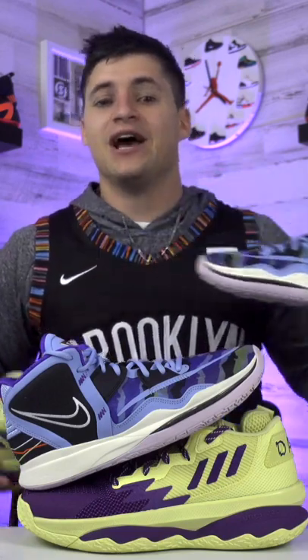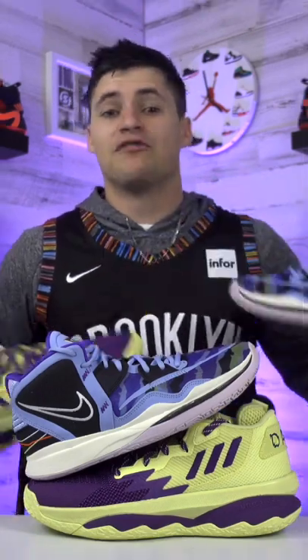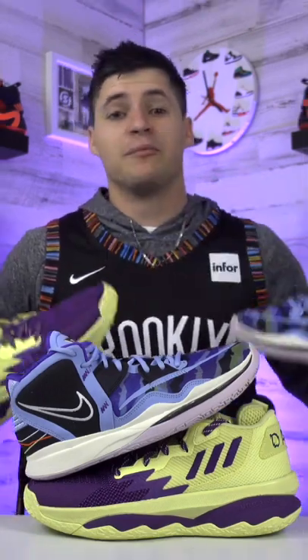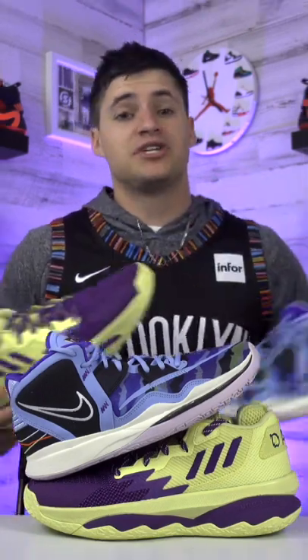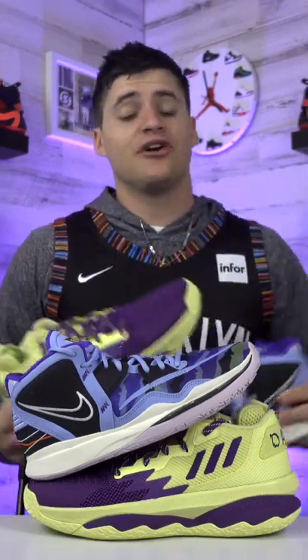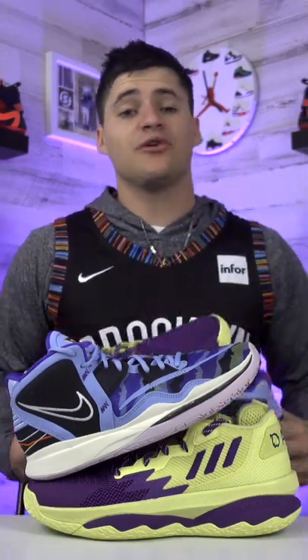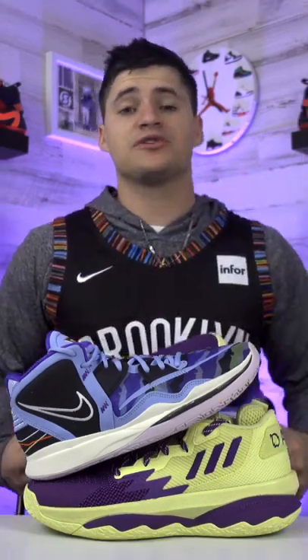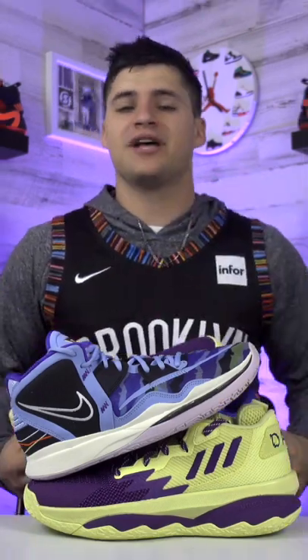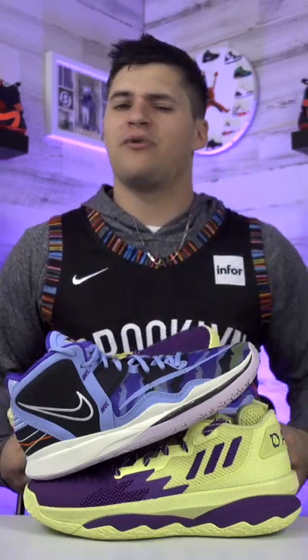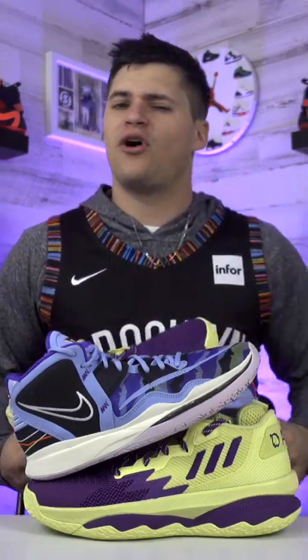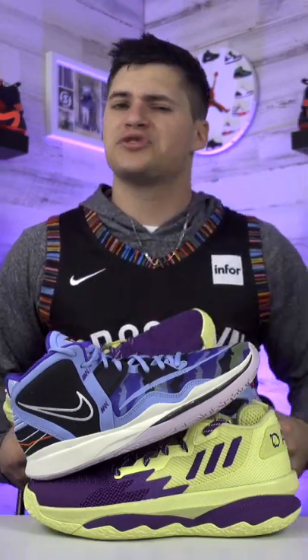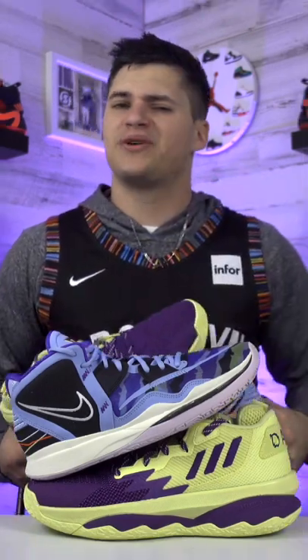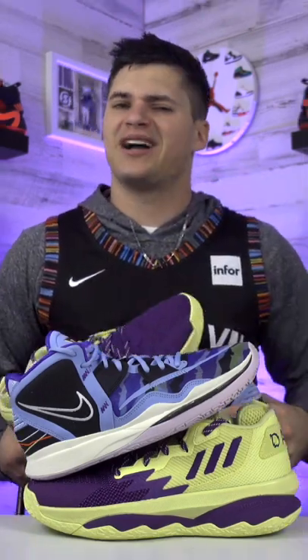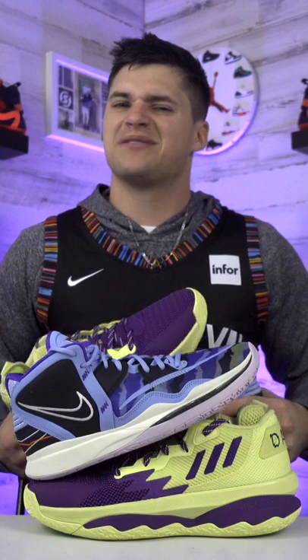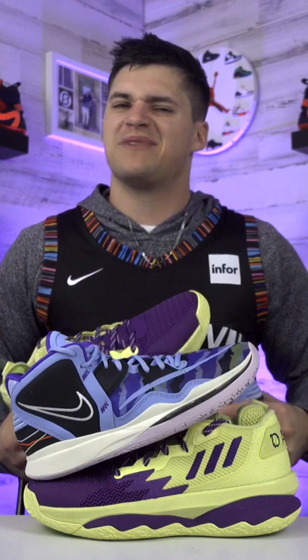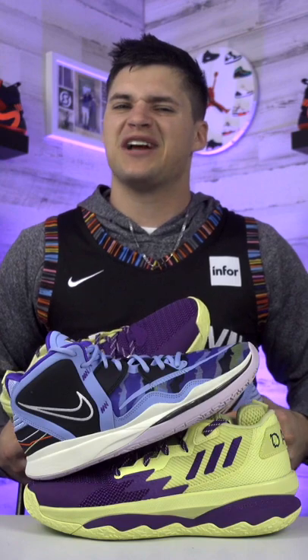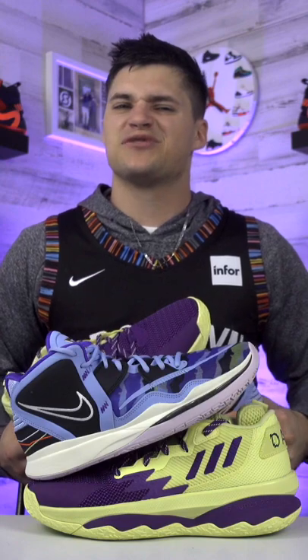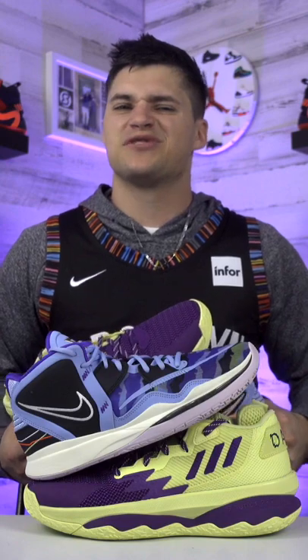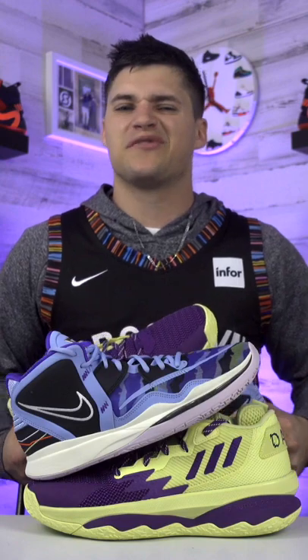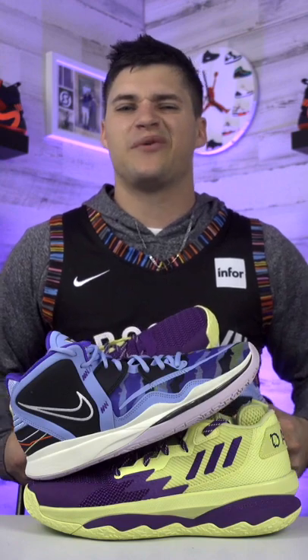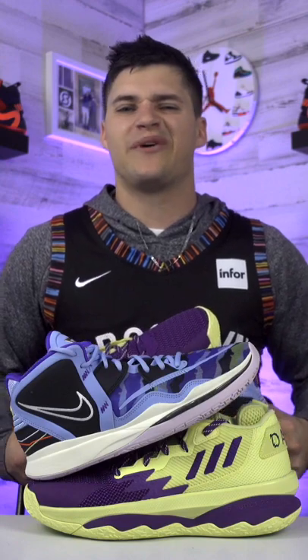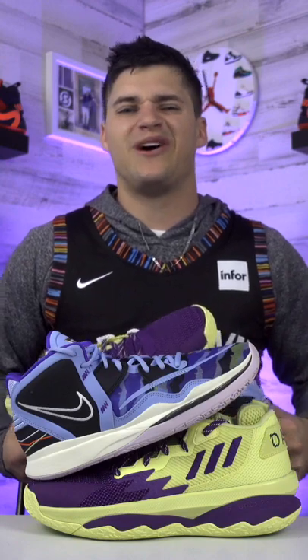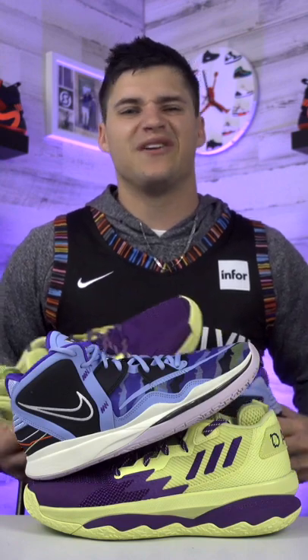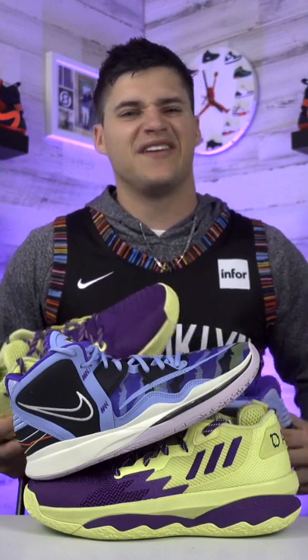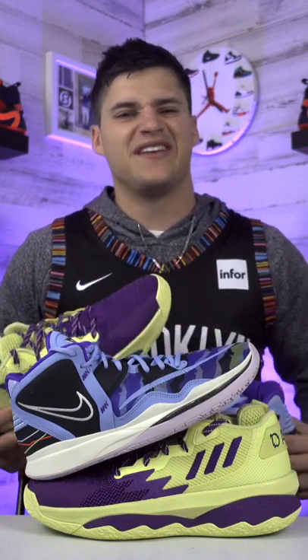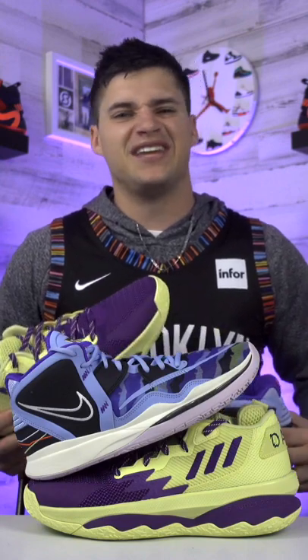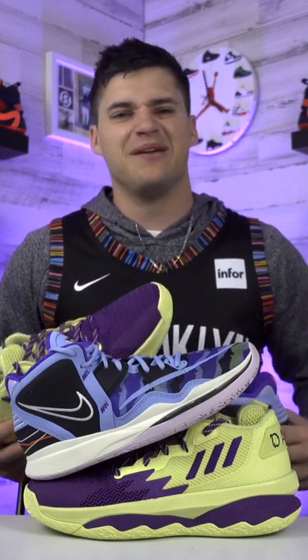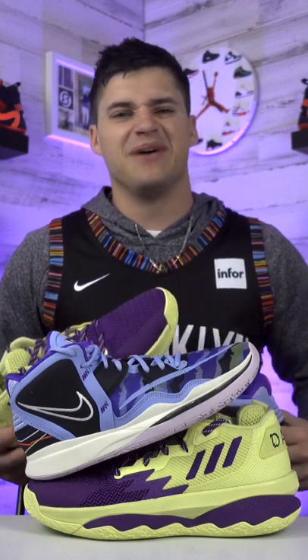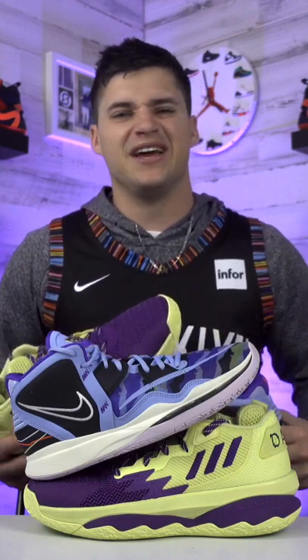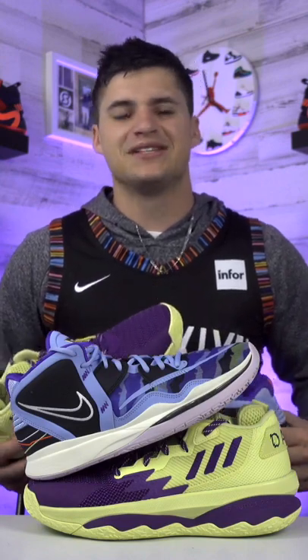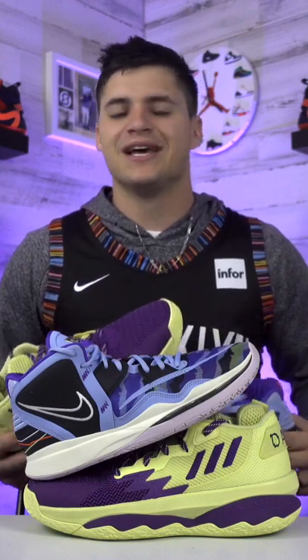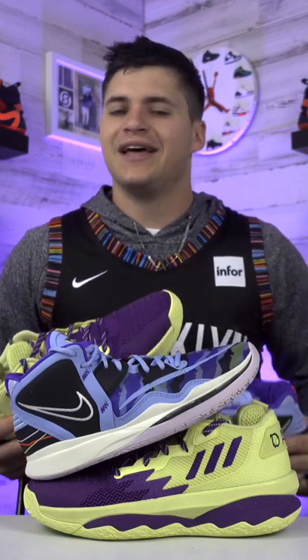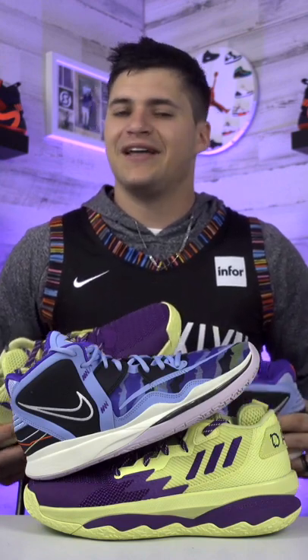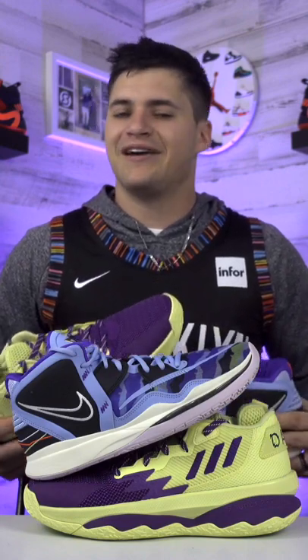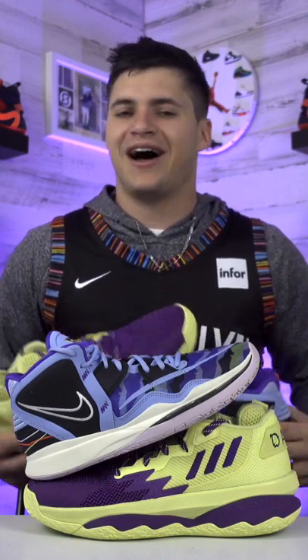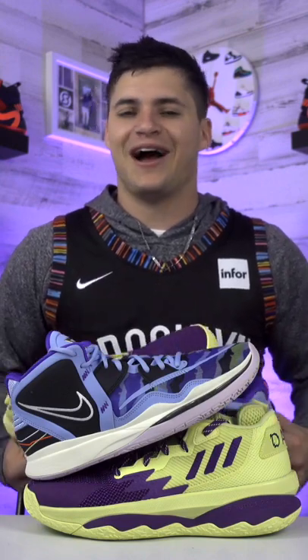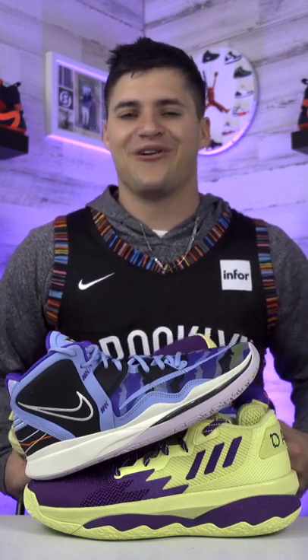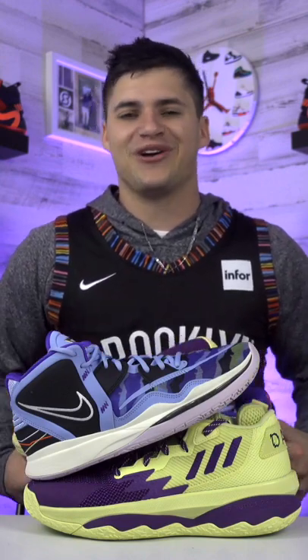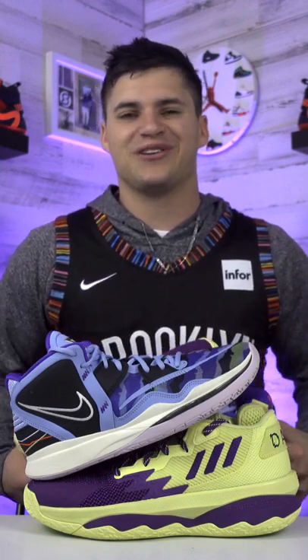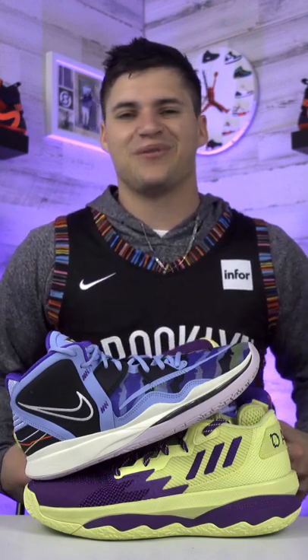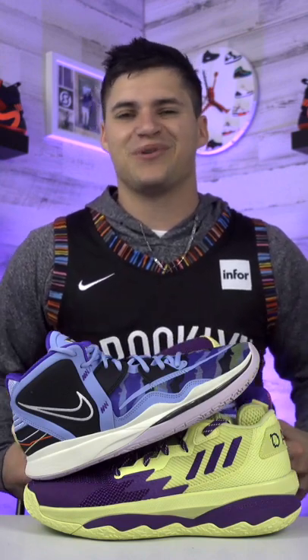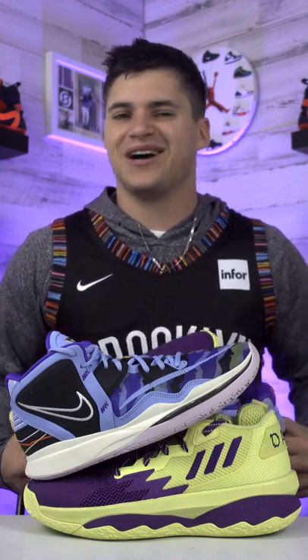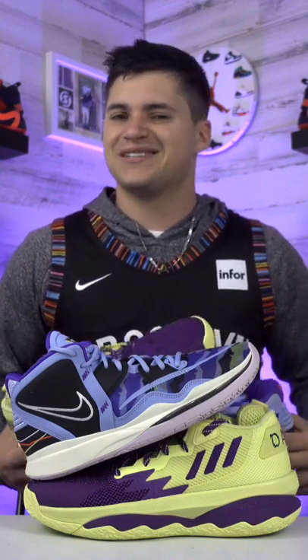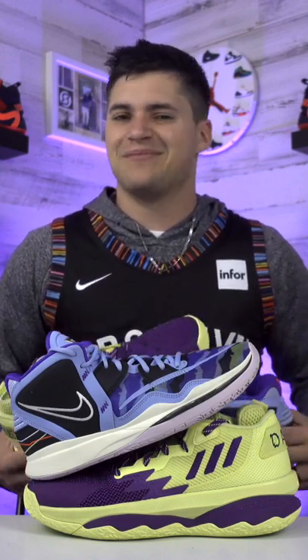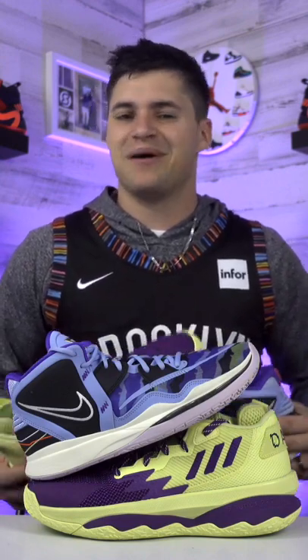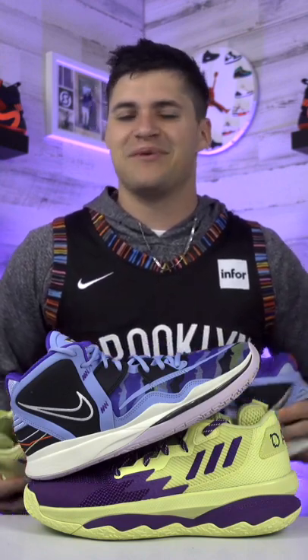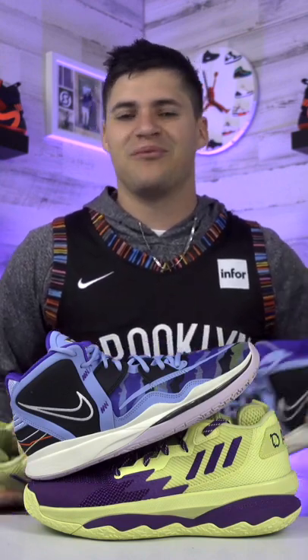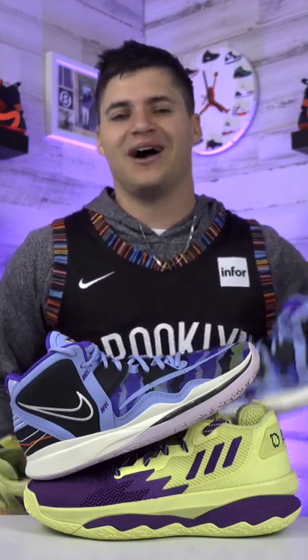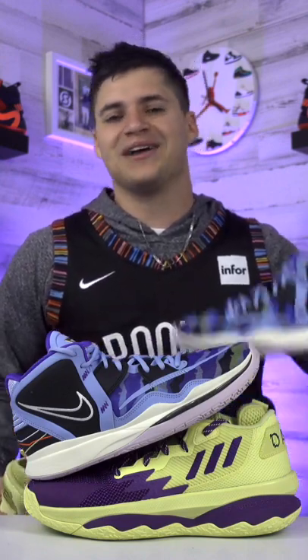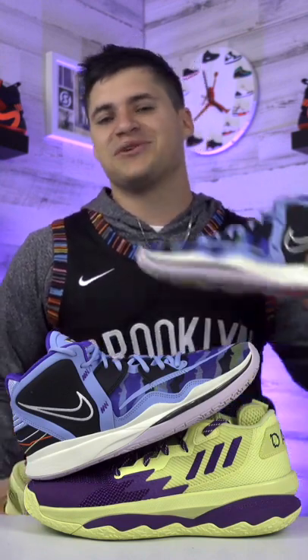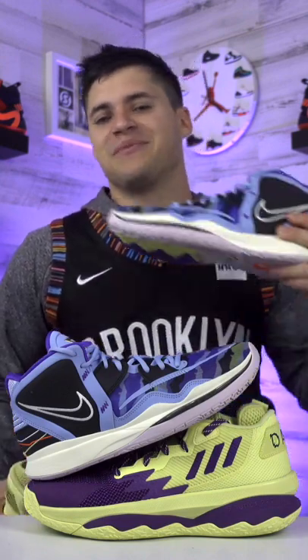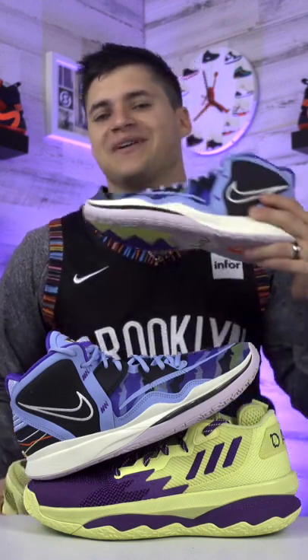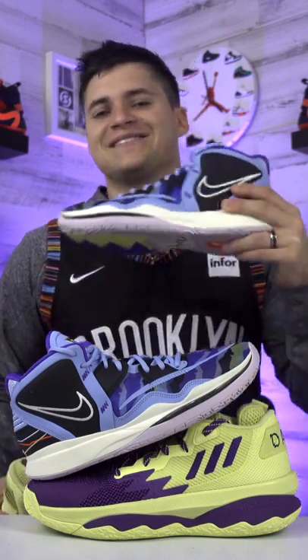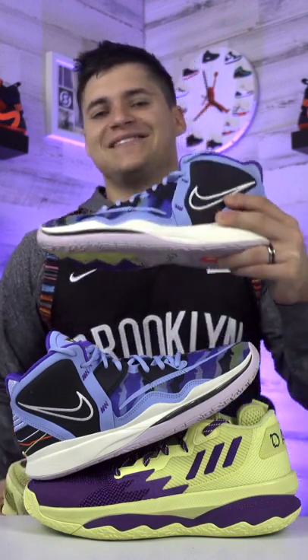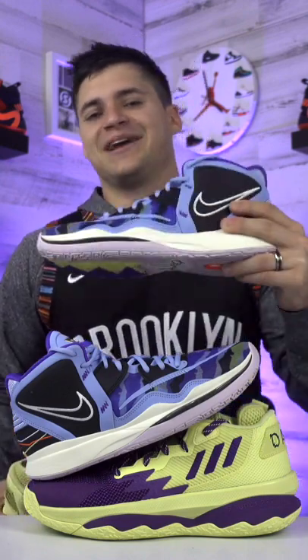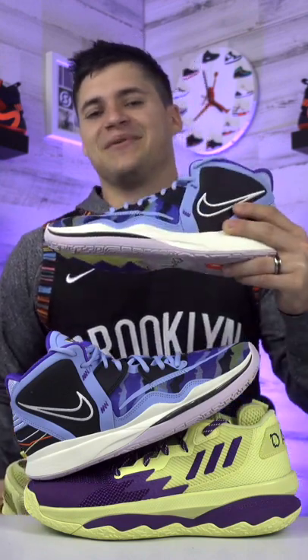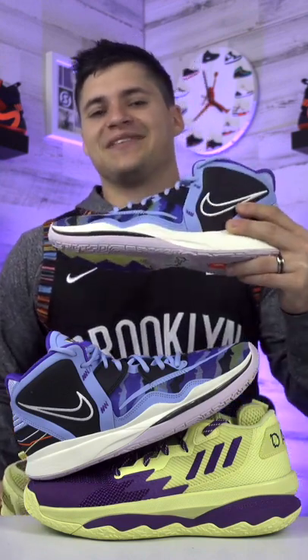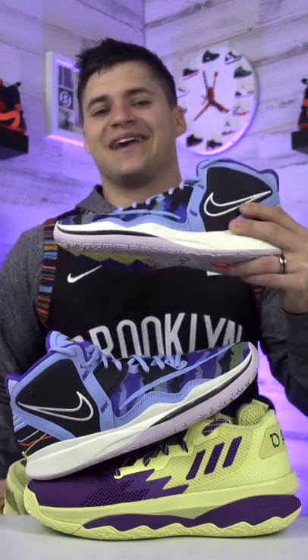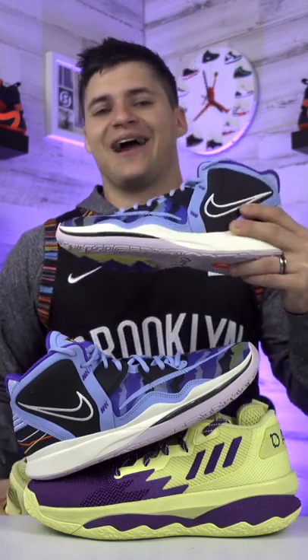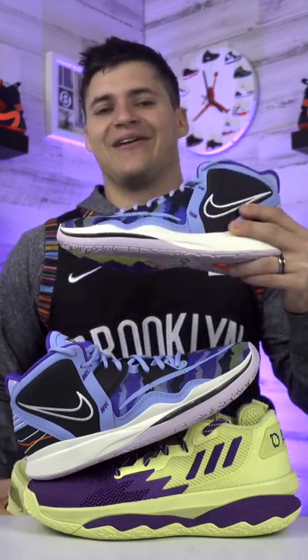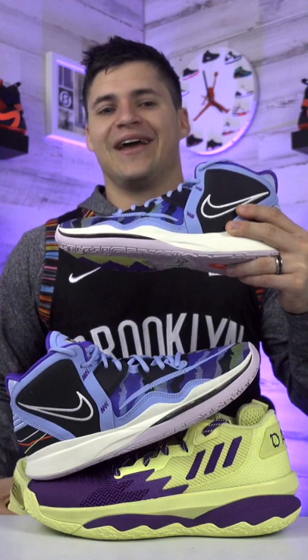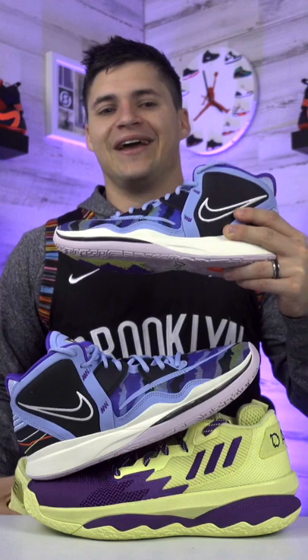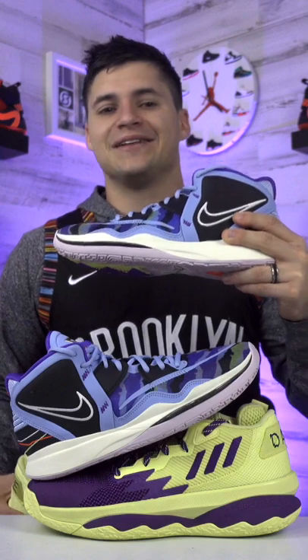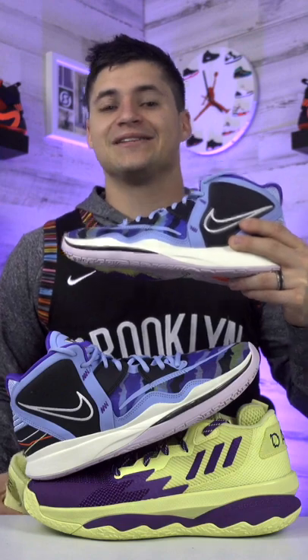For materials, they've also got some nicer stuff going on than the Dame 8's. They have a higher retail price — that might be why — so I'm gonna stick with the Kyrie 8's.